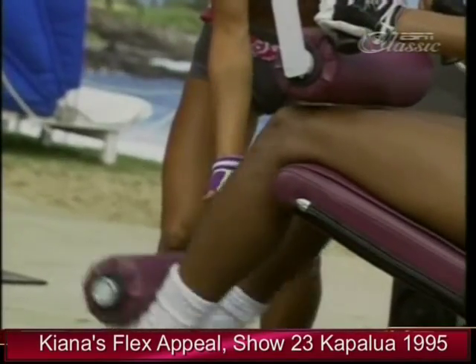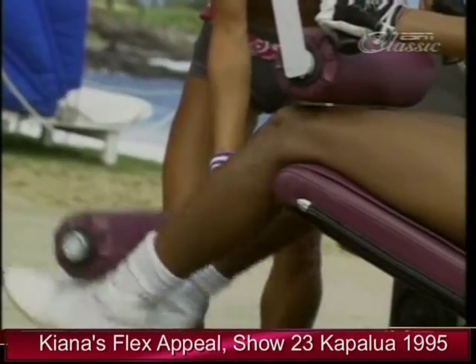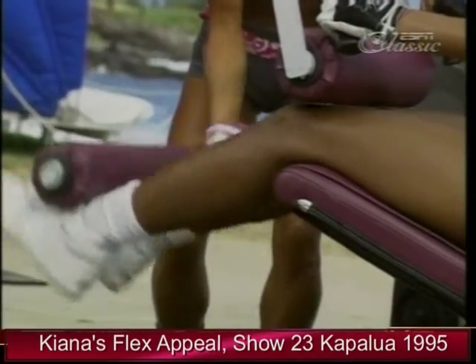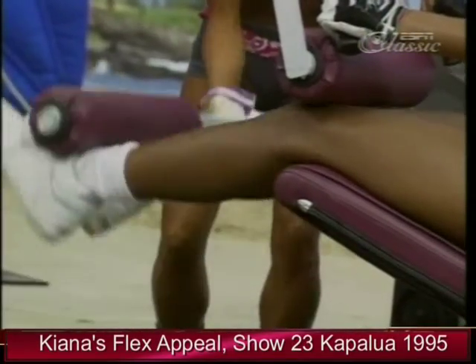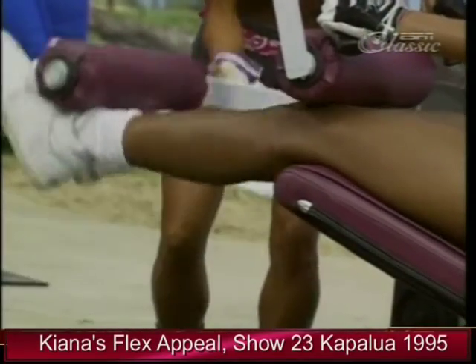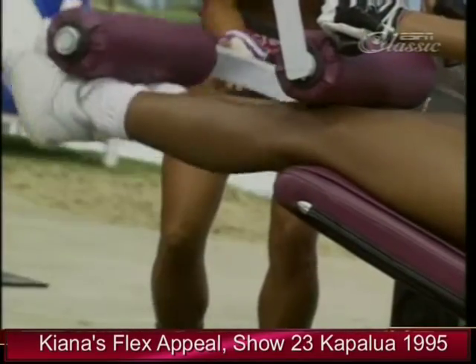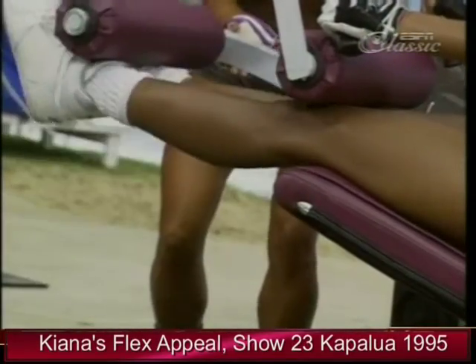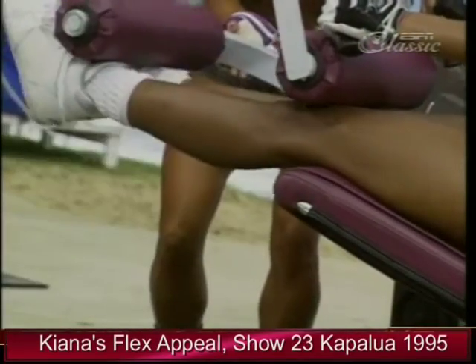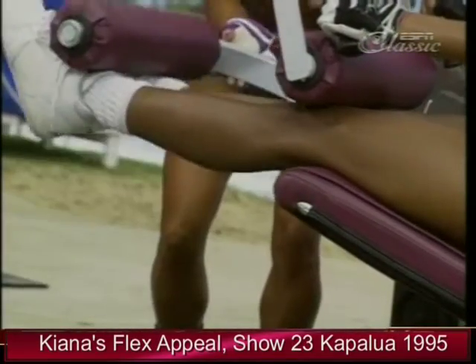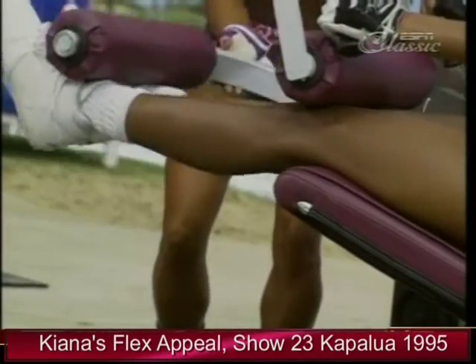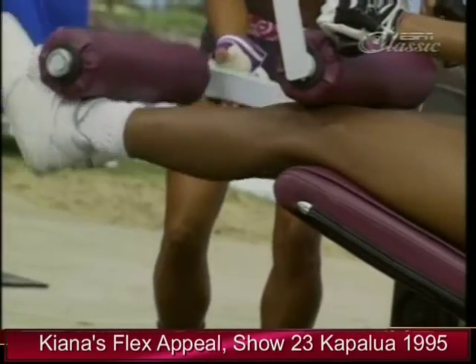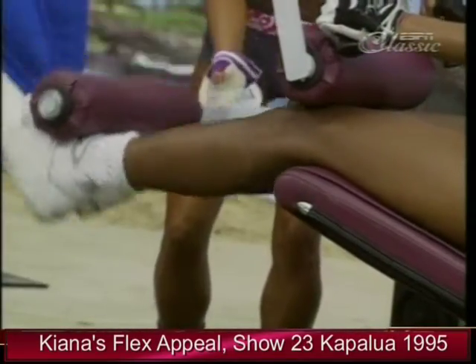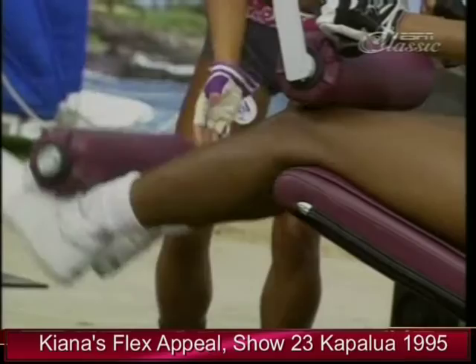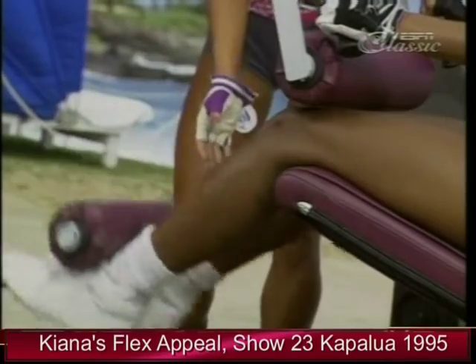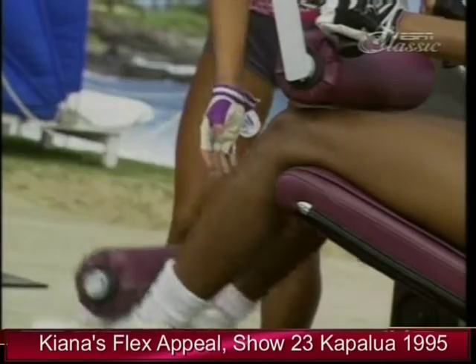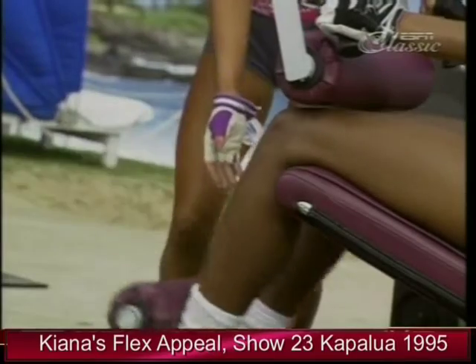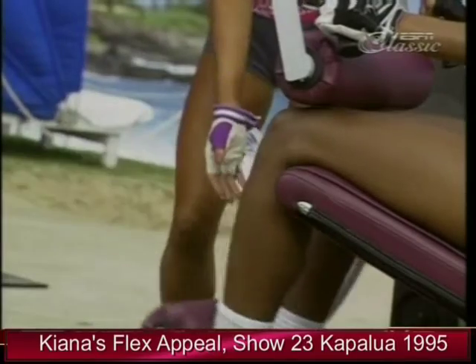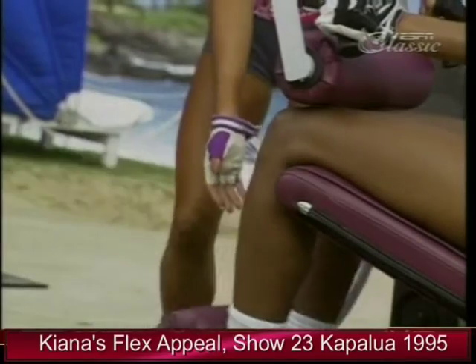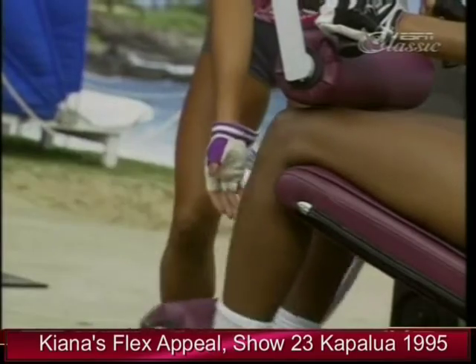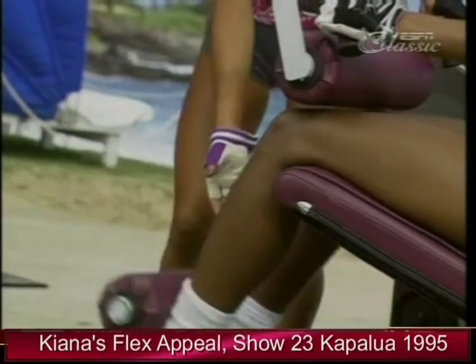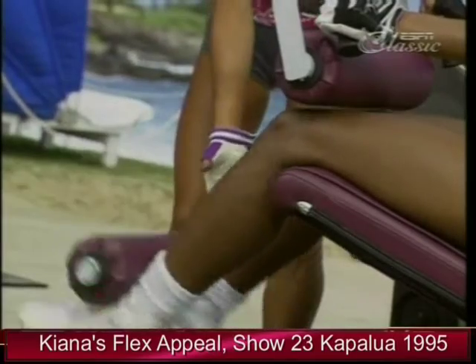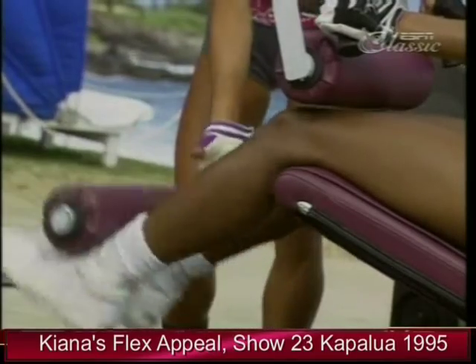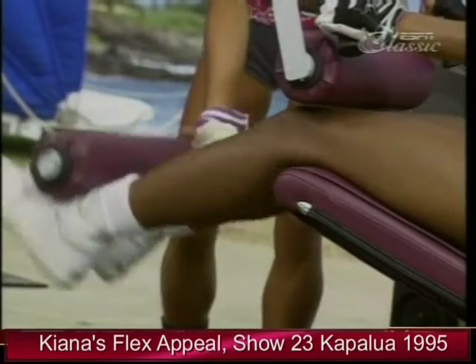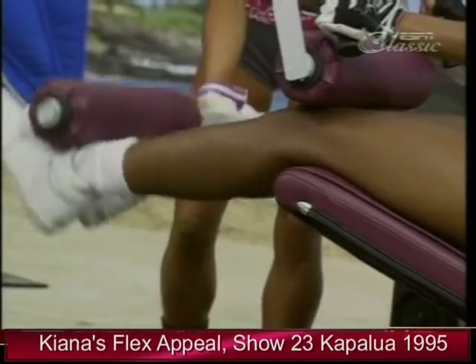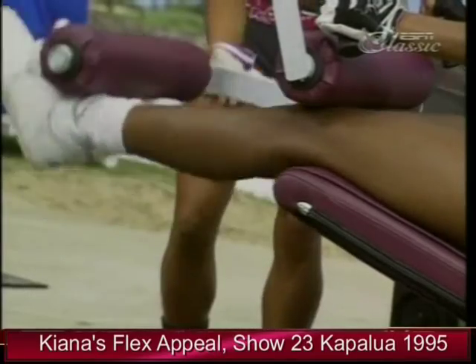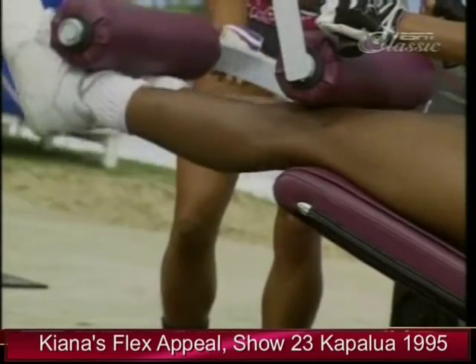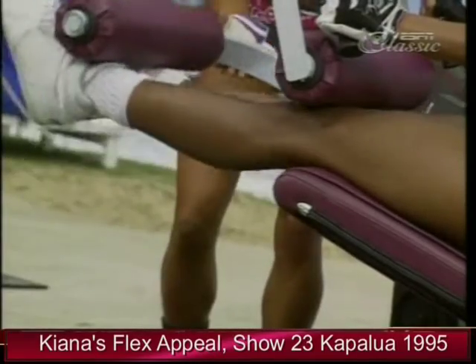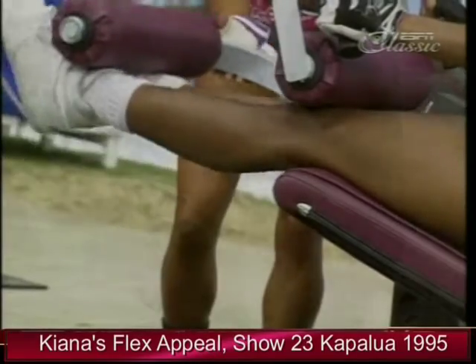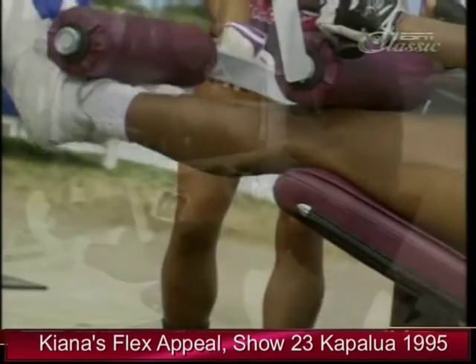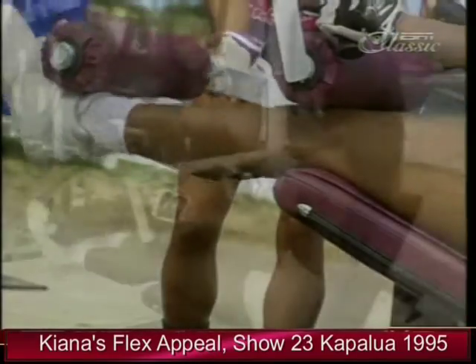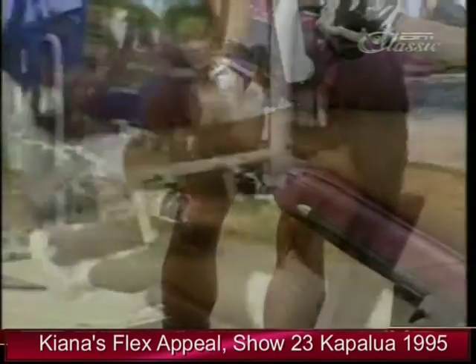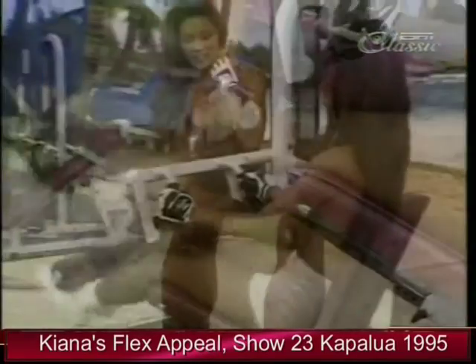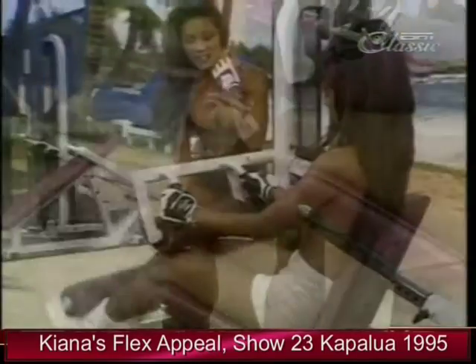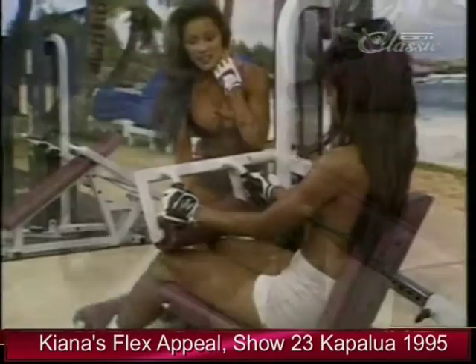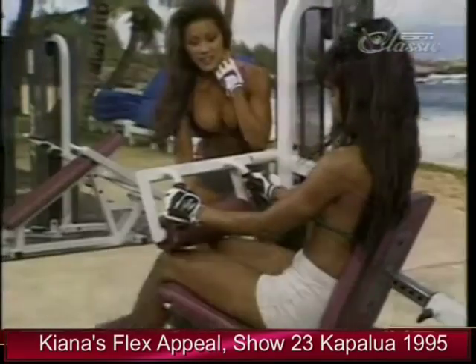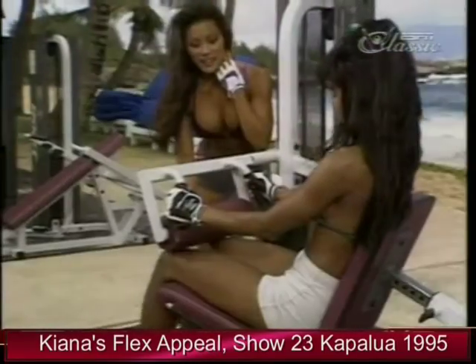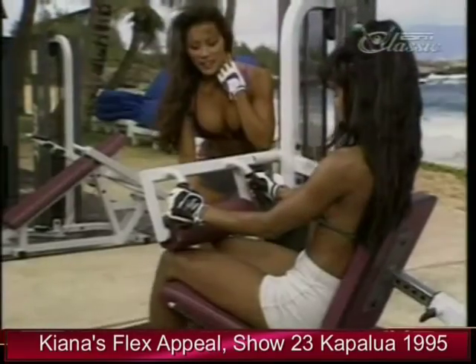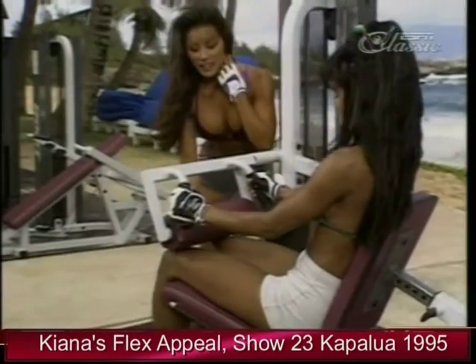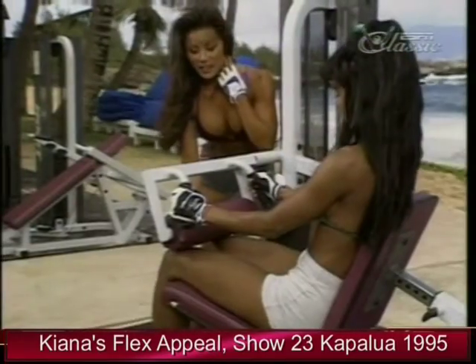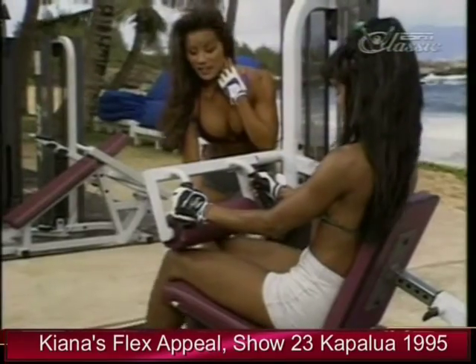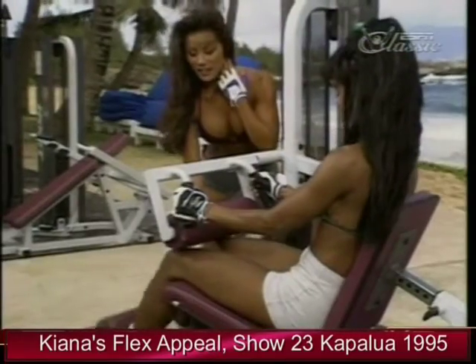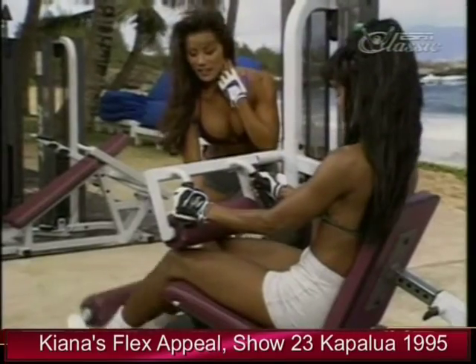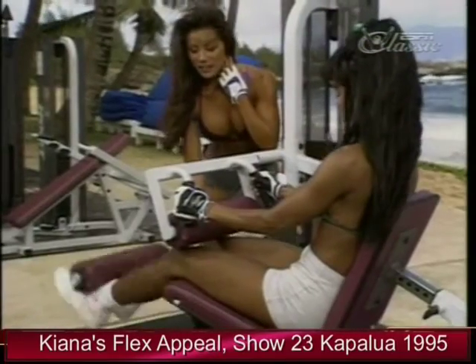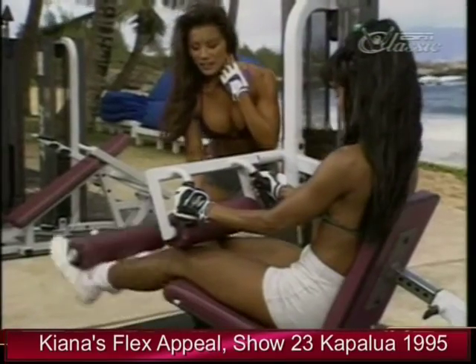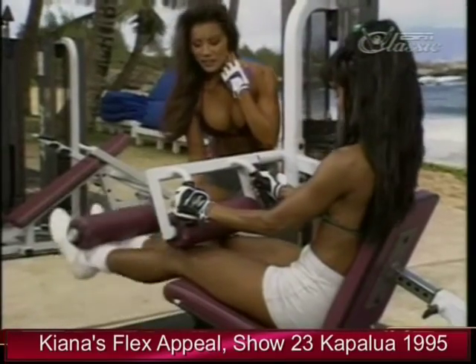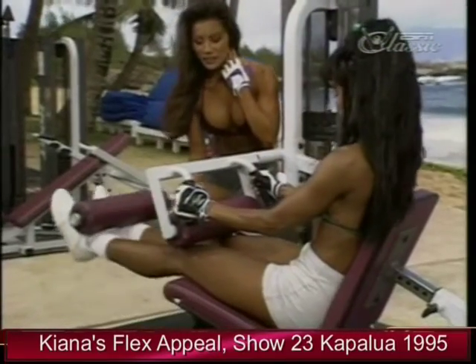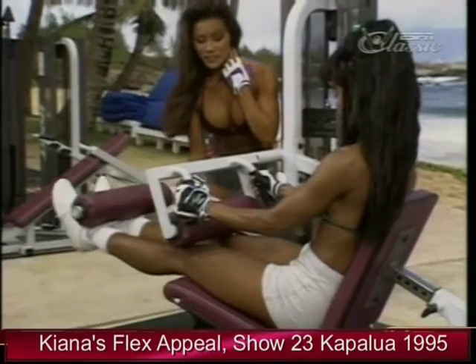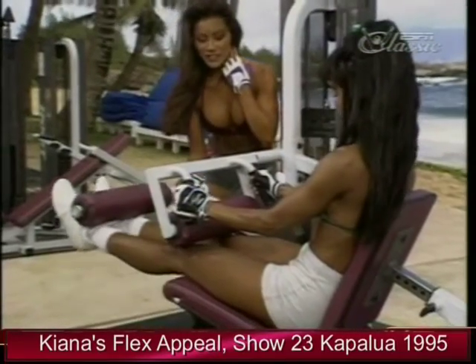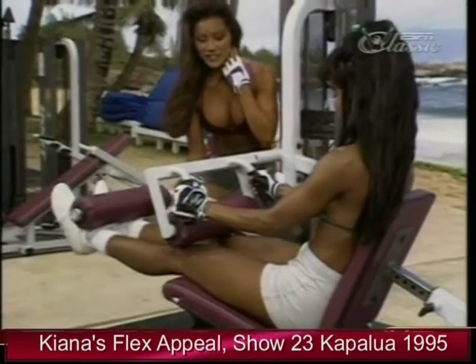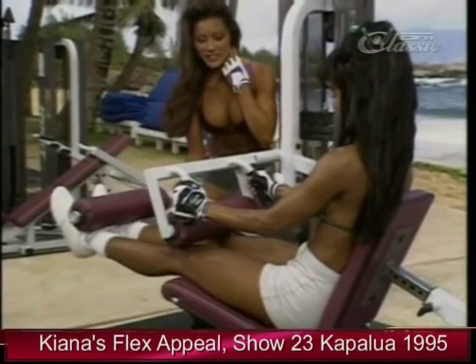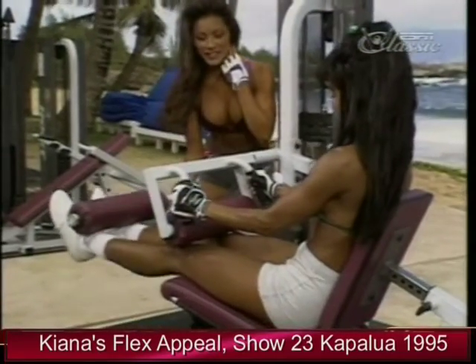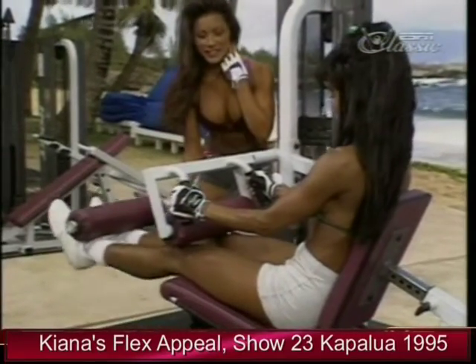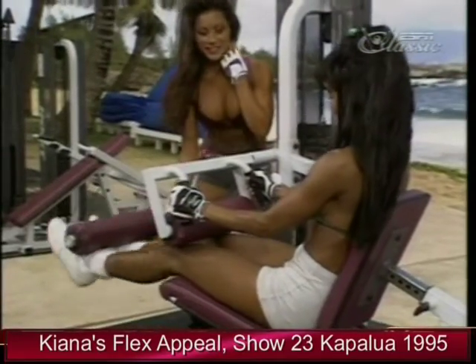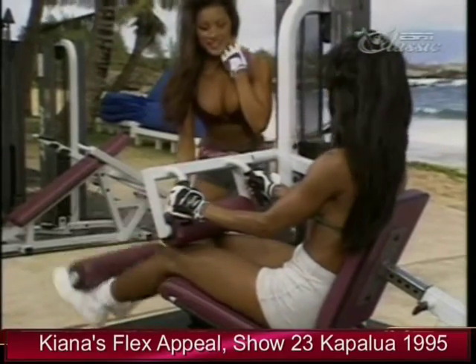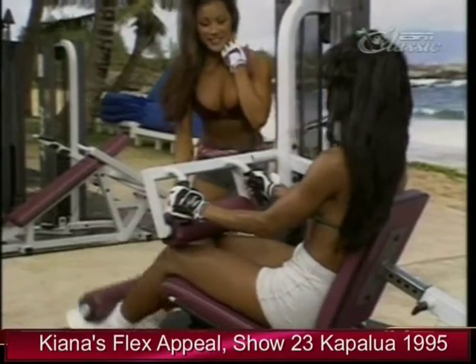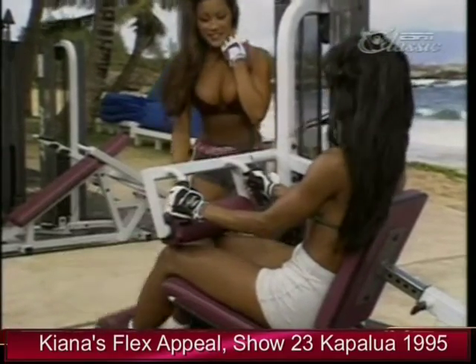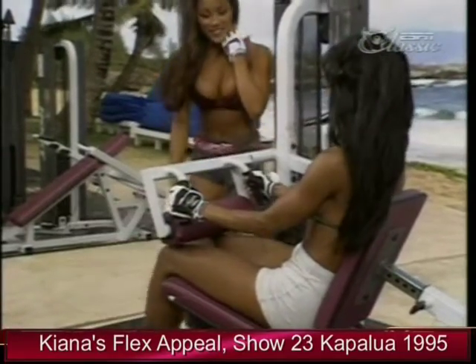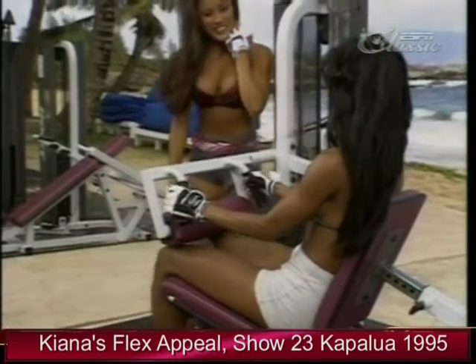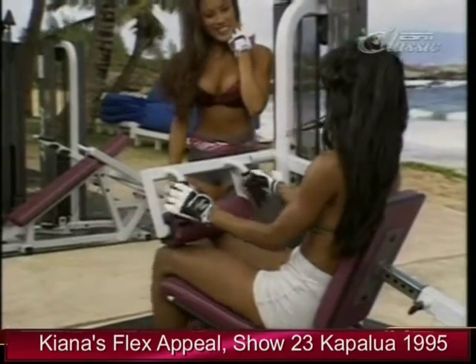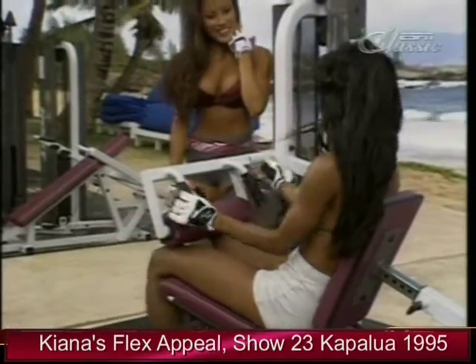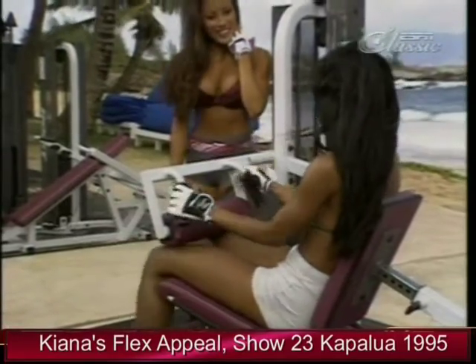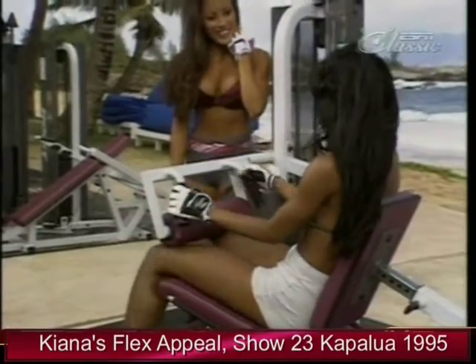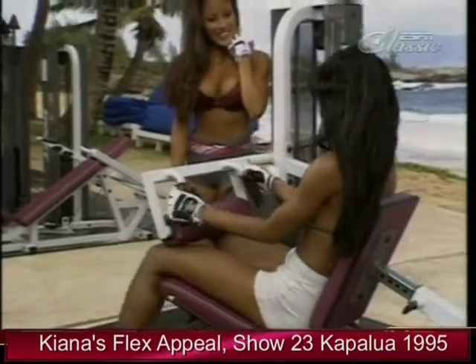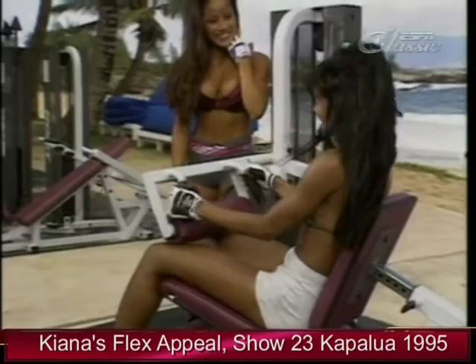13. Two more. 14. 15. All right, that's all good.